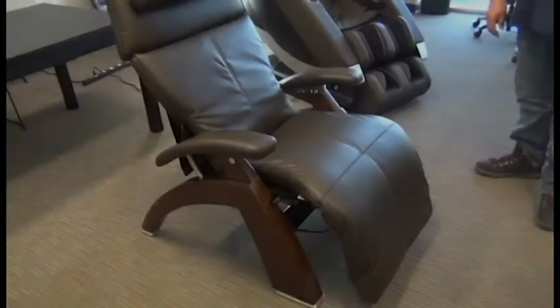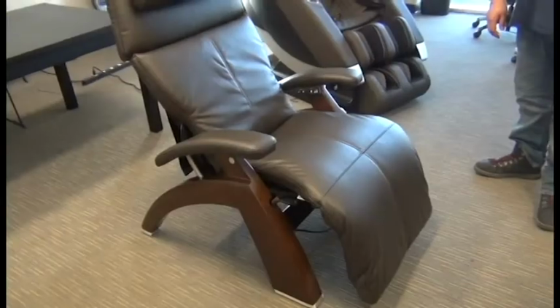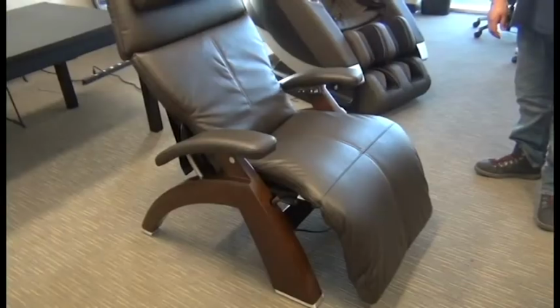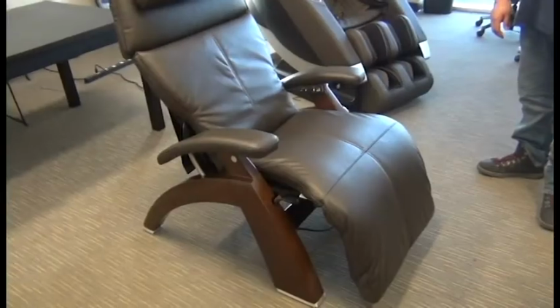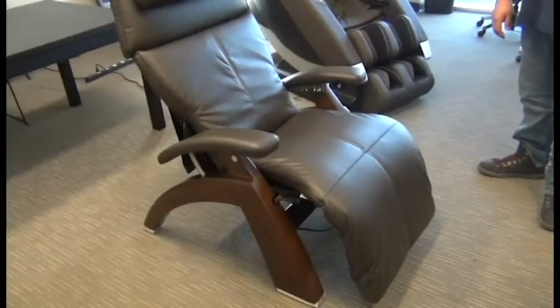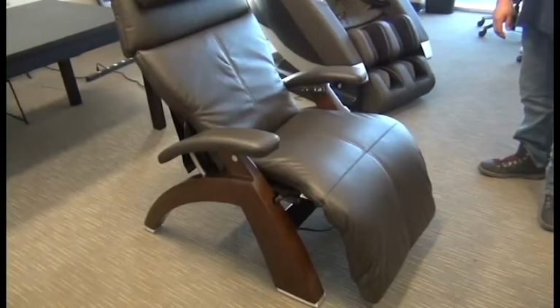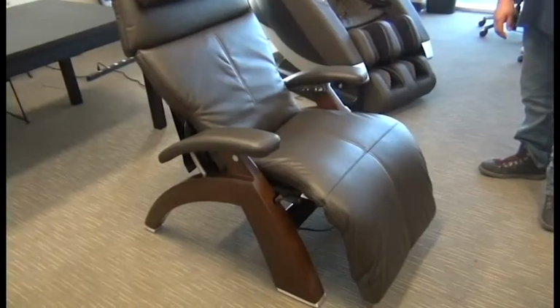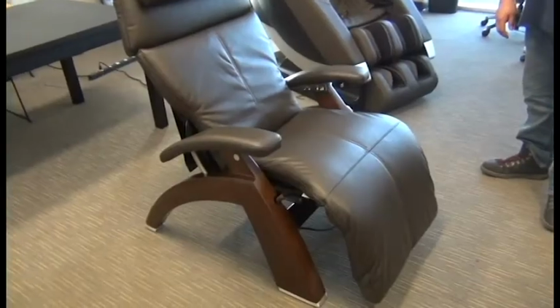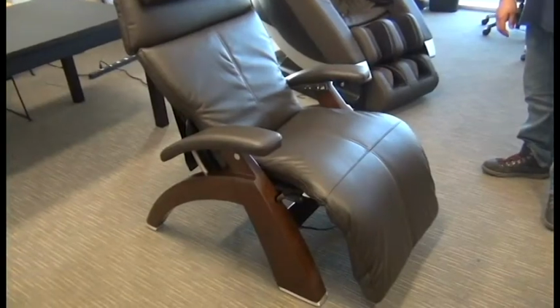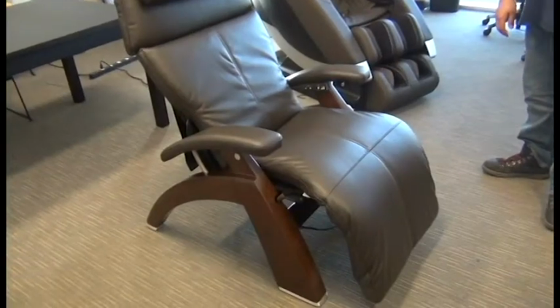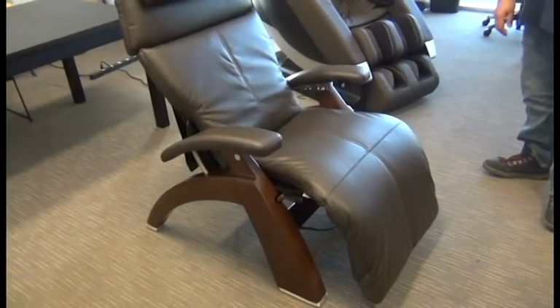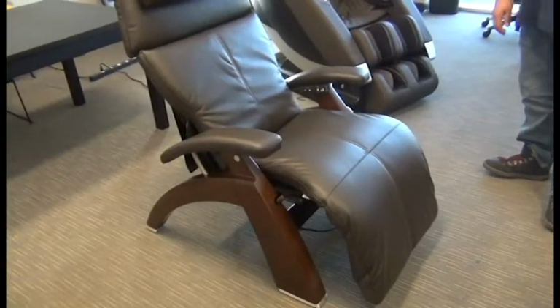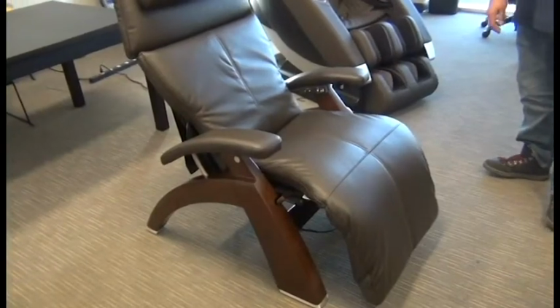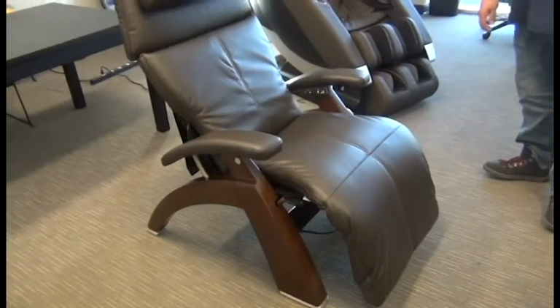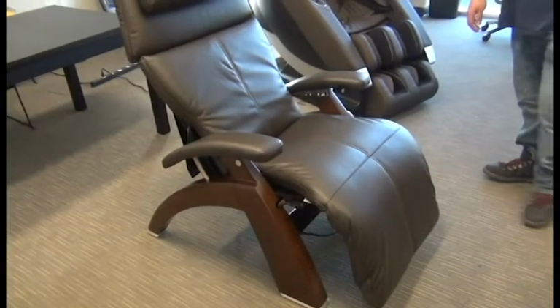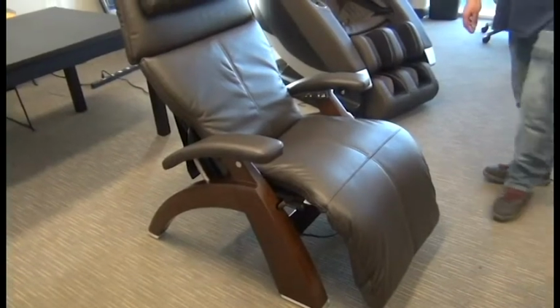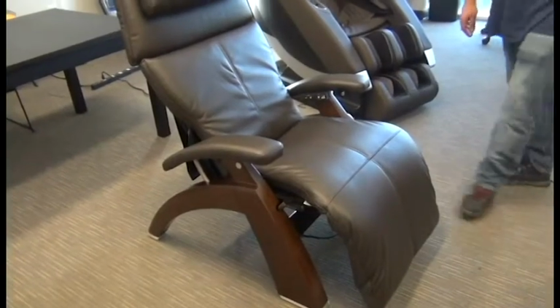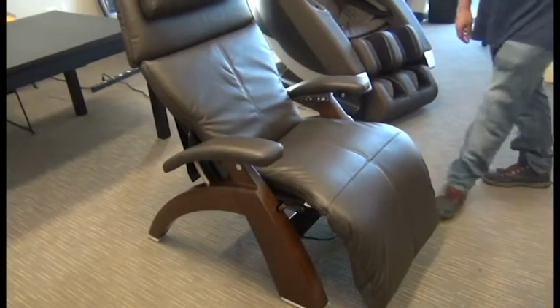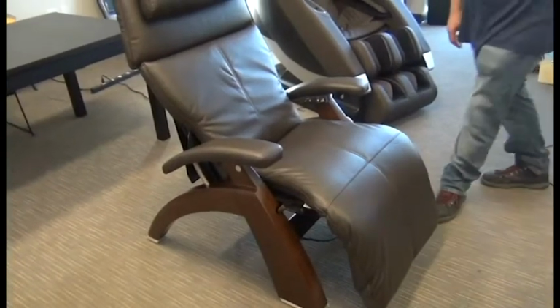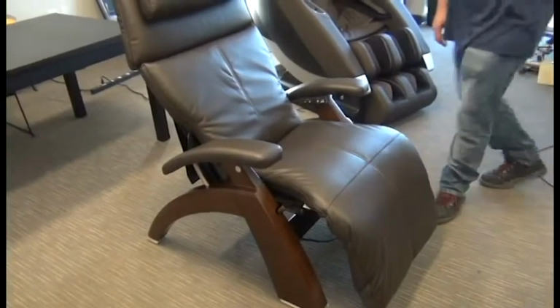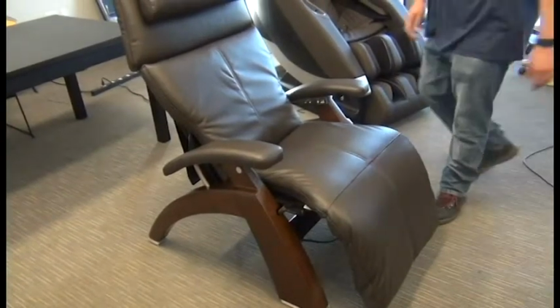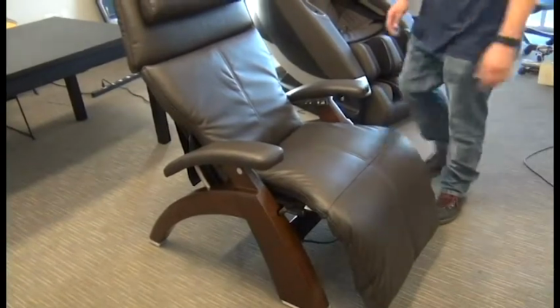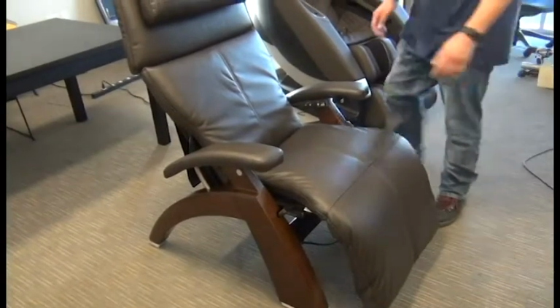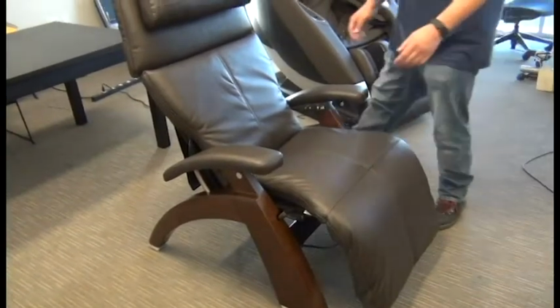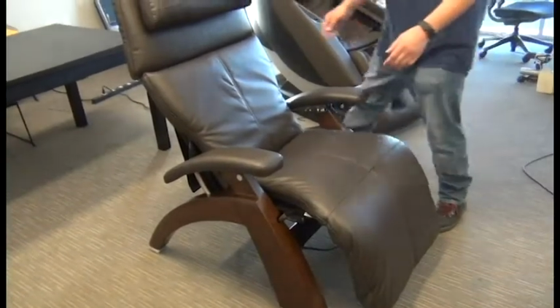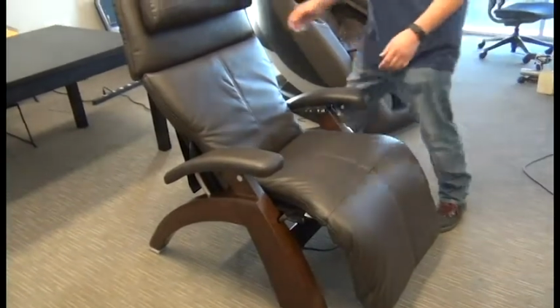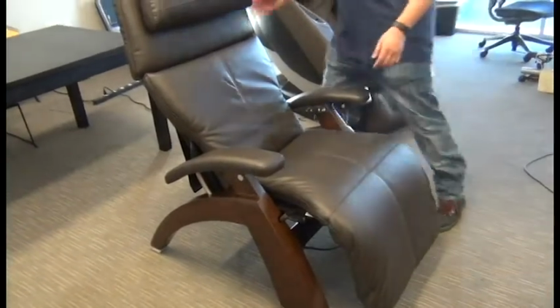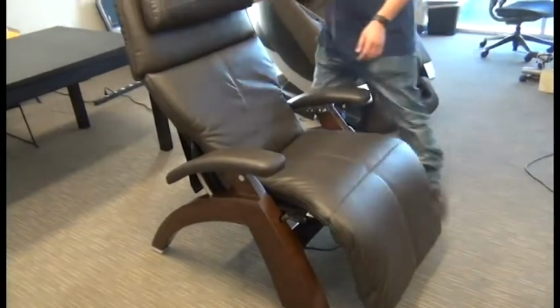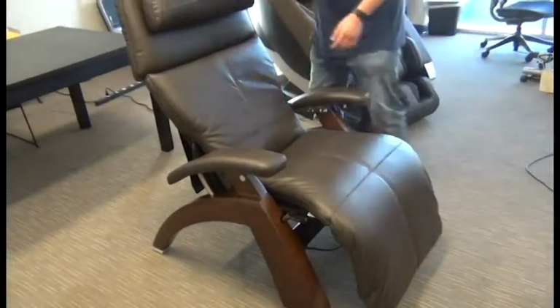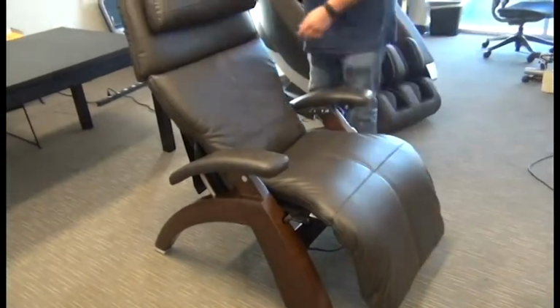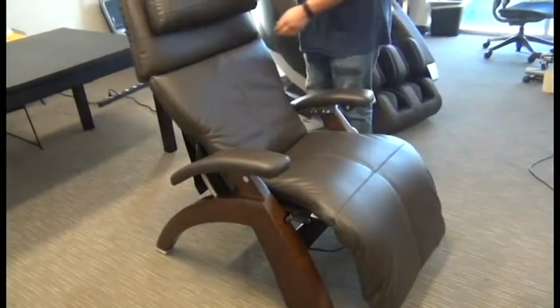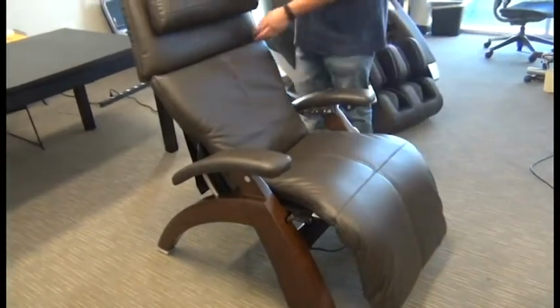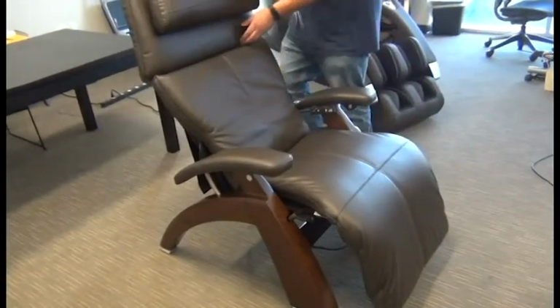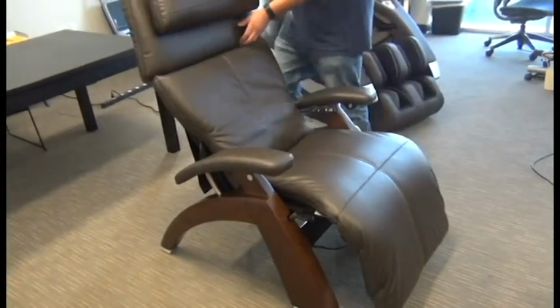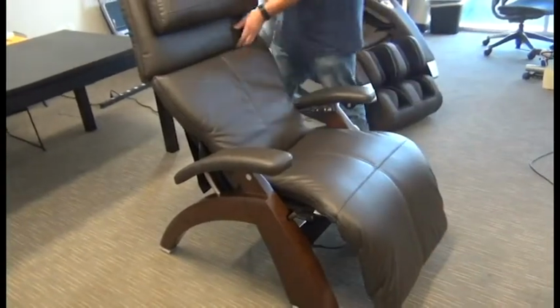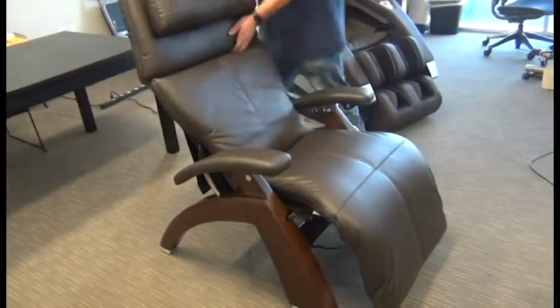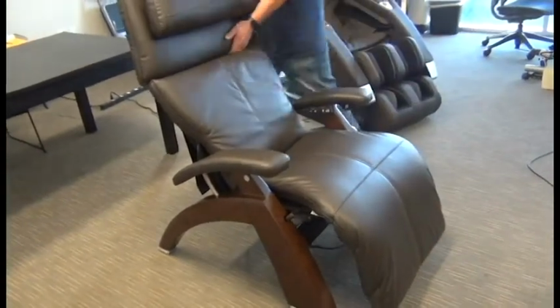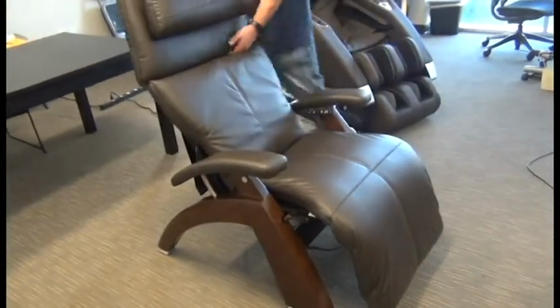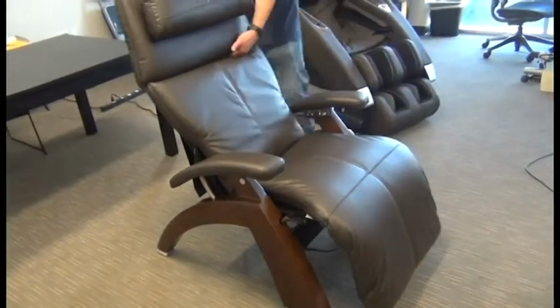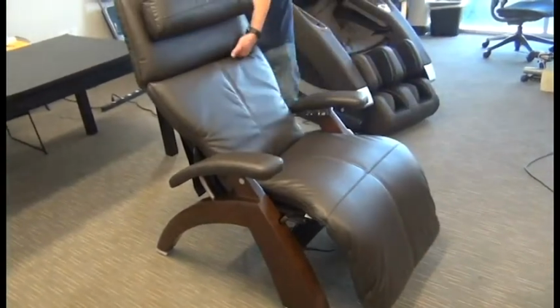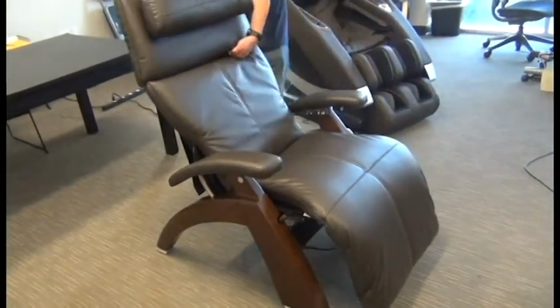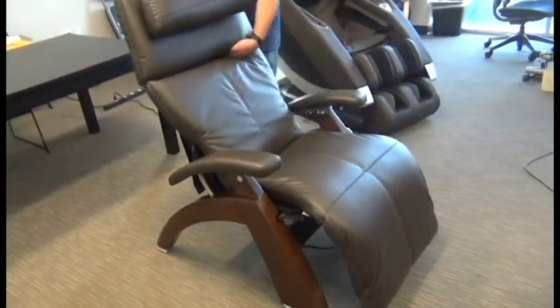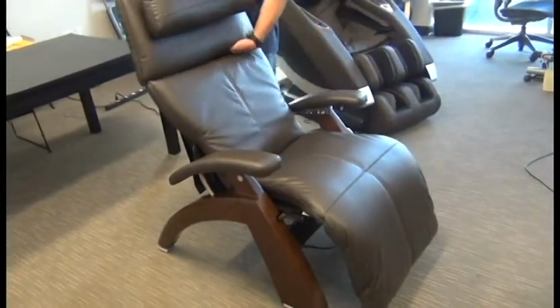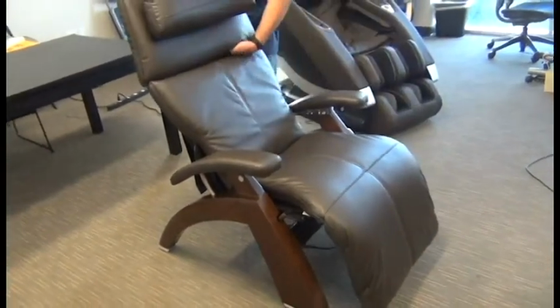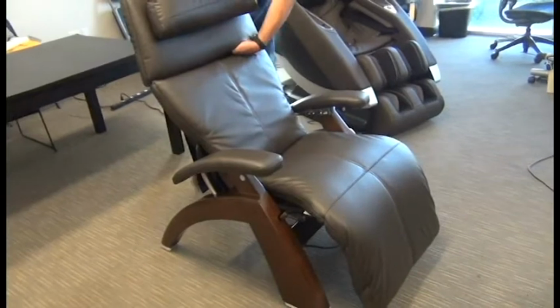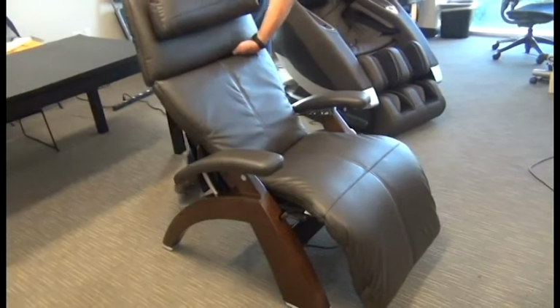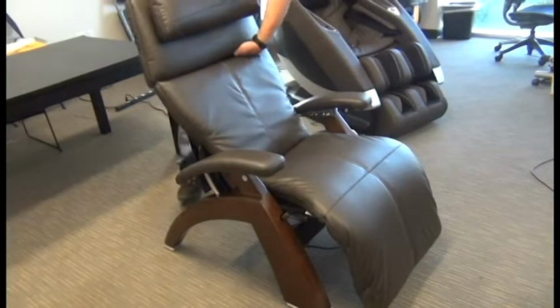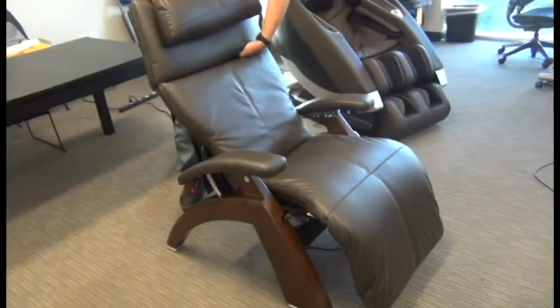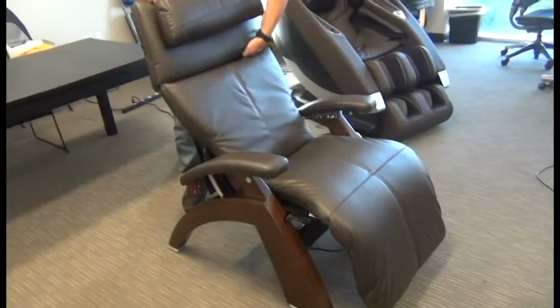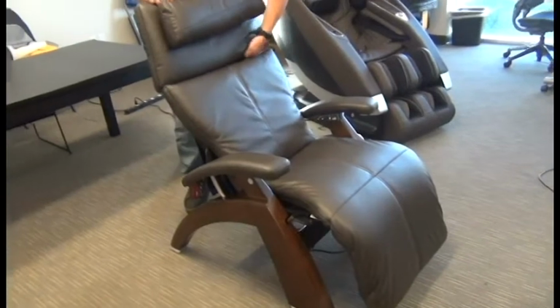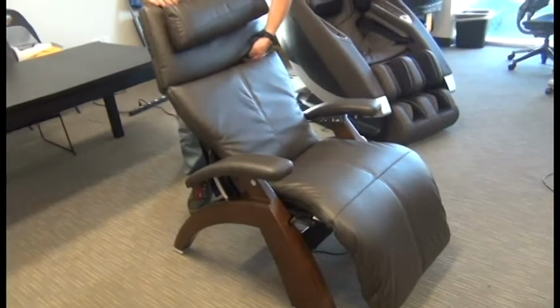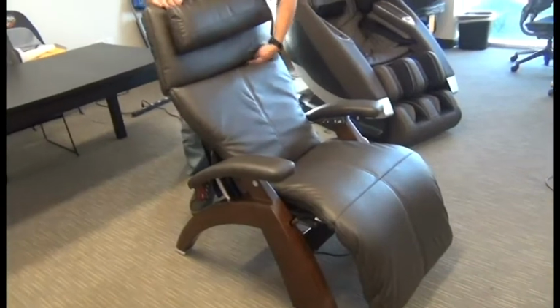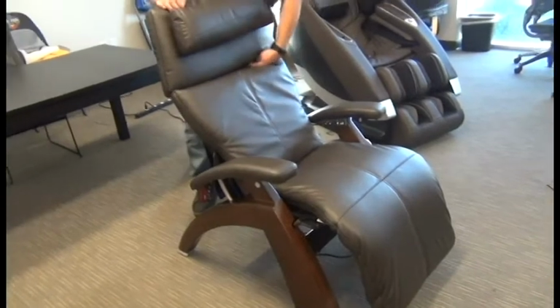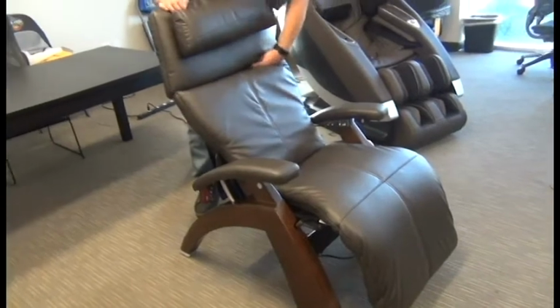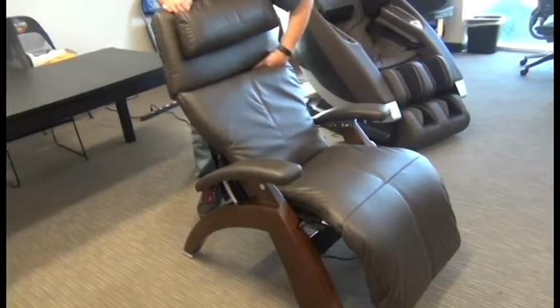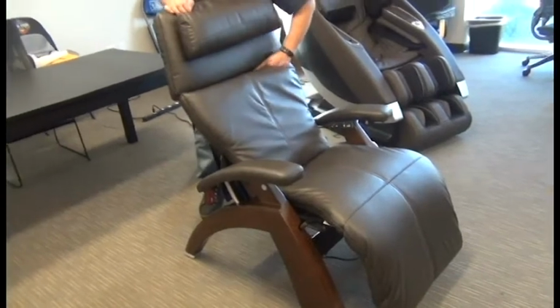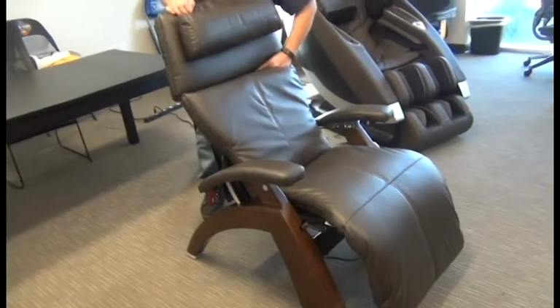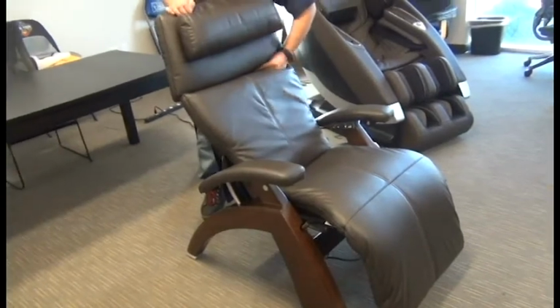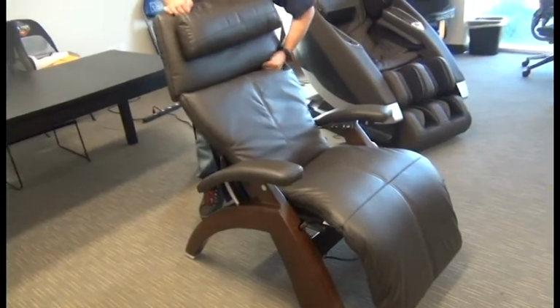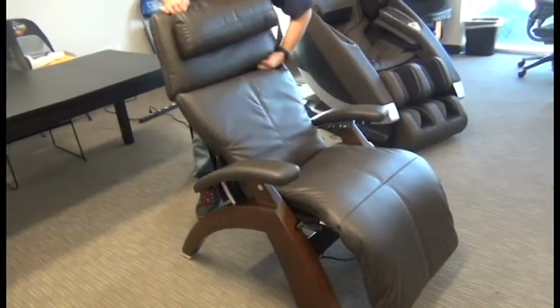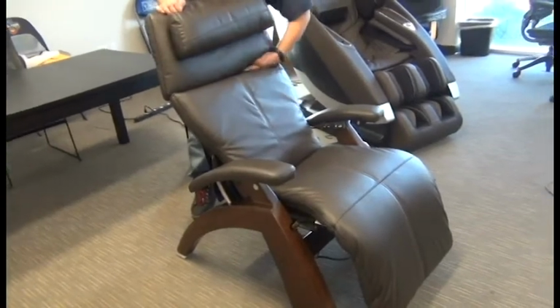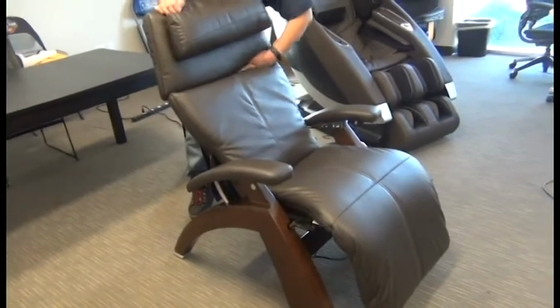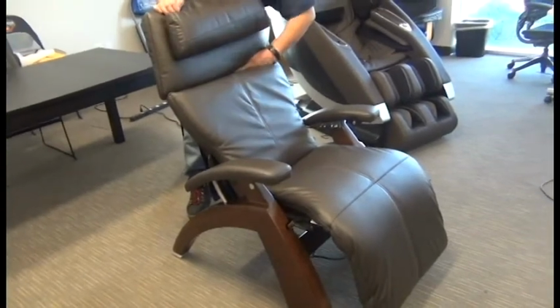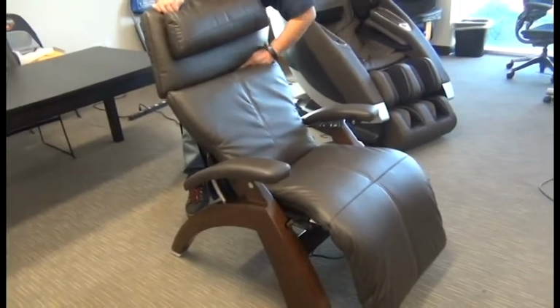In this video, we're going to demonstrate how to replace the HumanTouch Perfect Chair Supreme or Performance Upholstery Package Foam Insert.